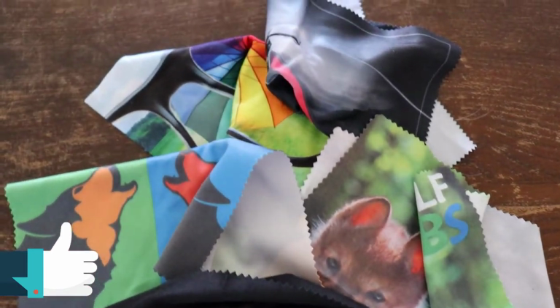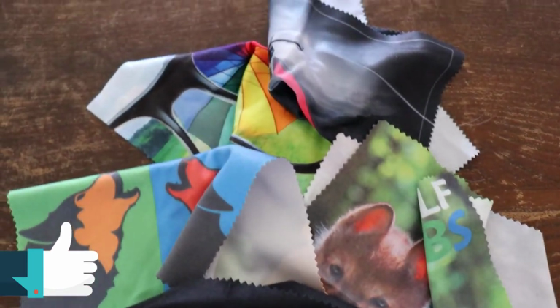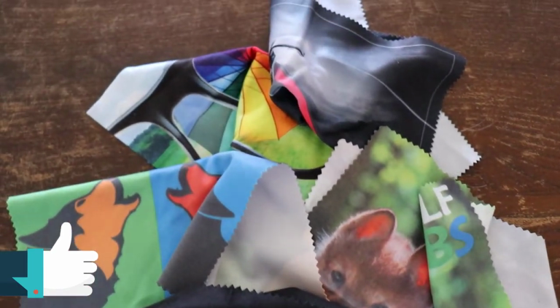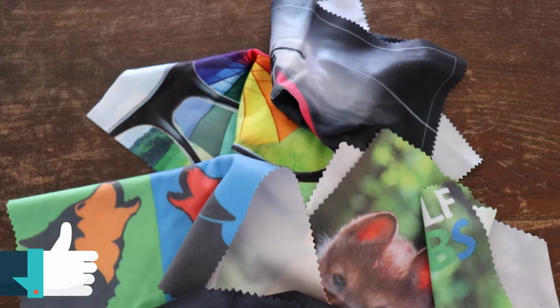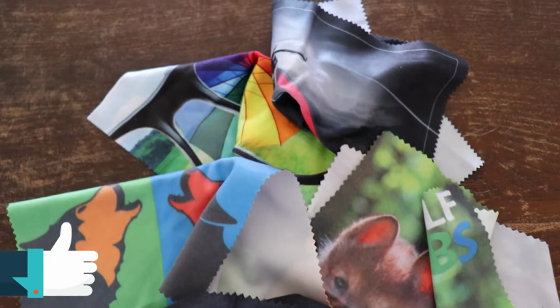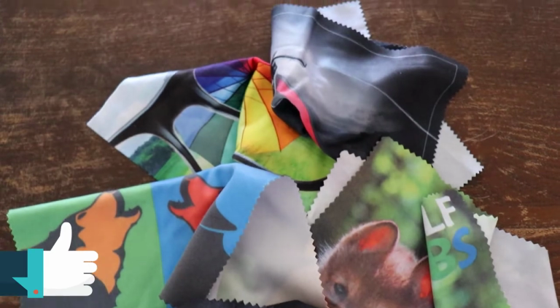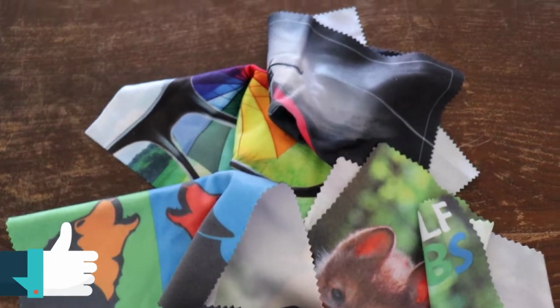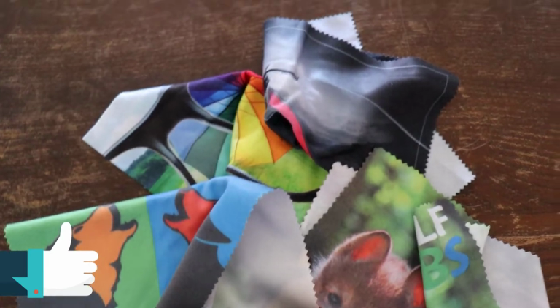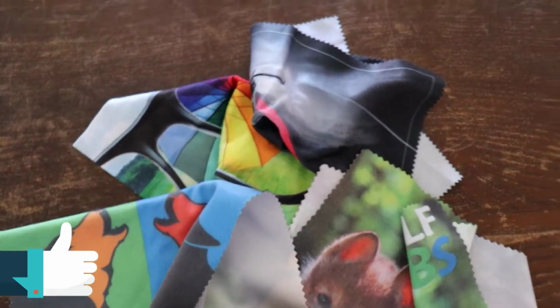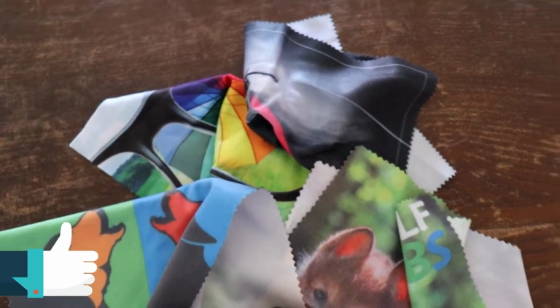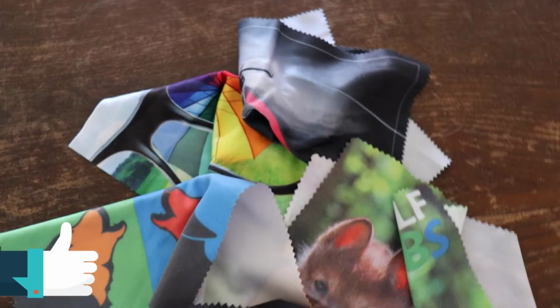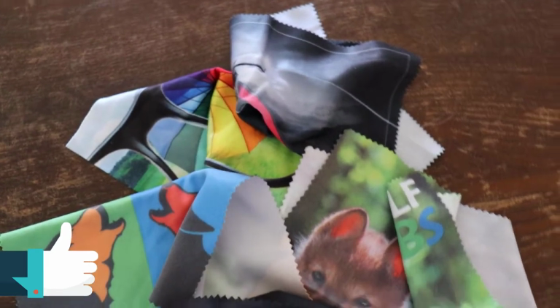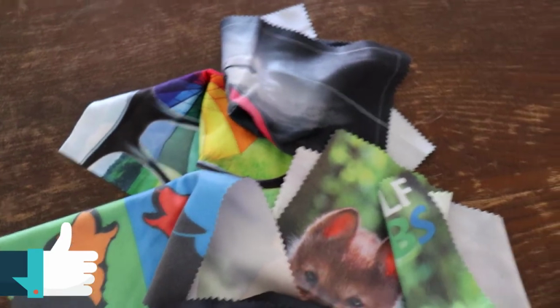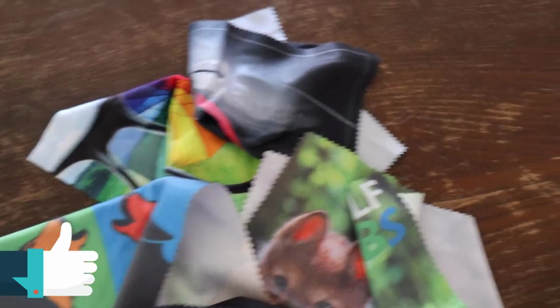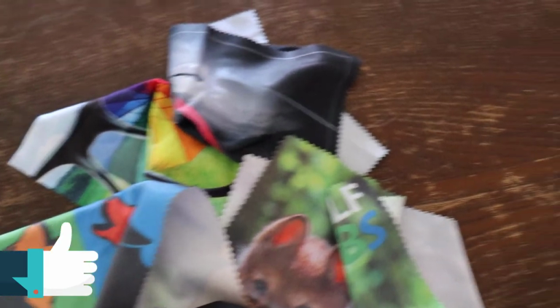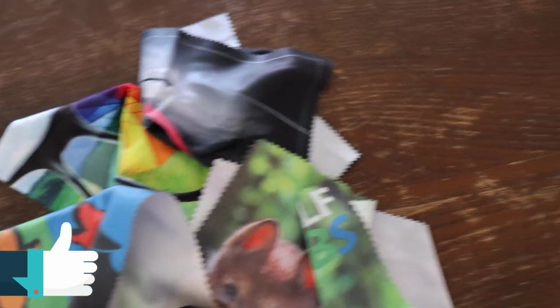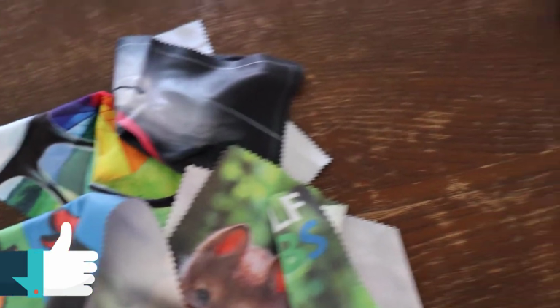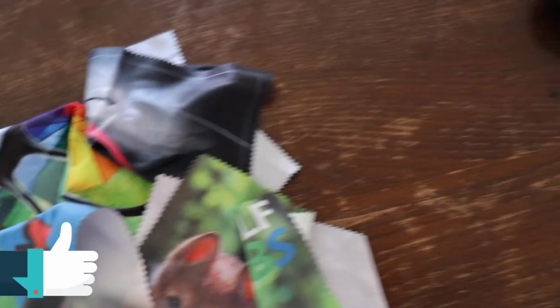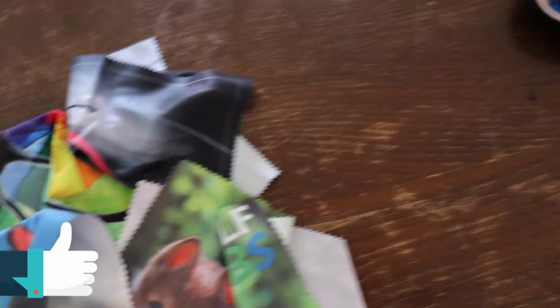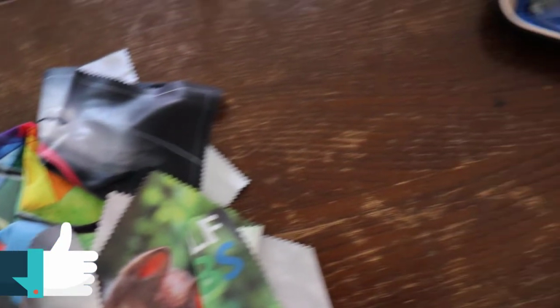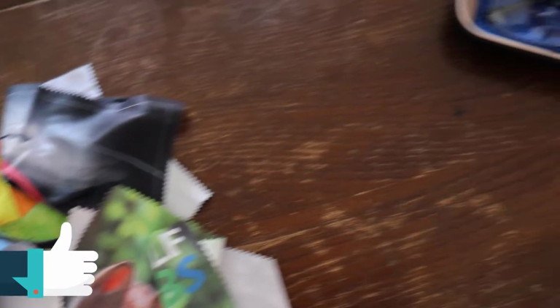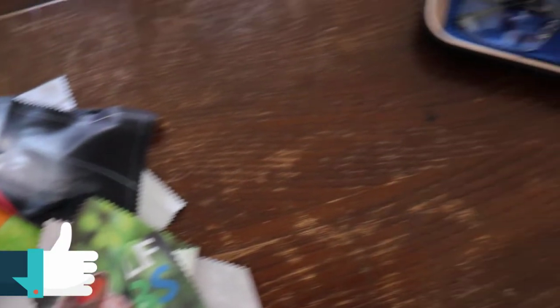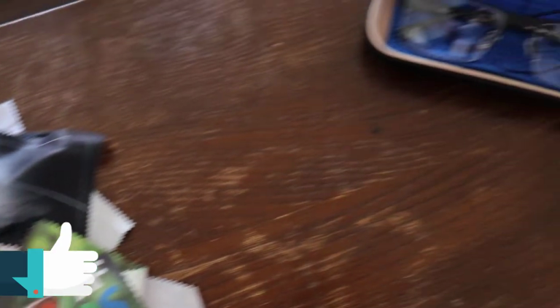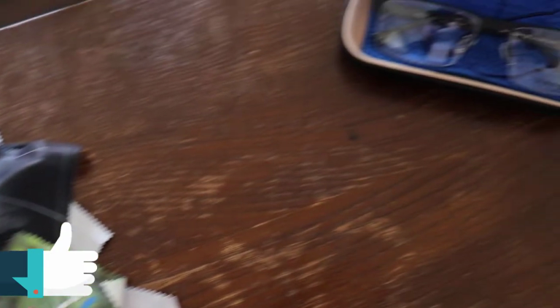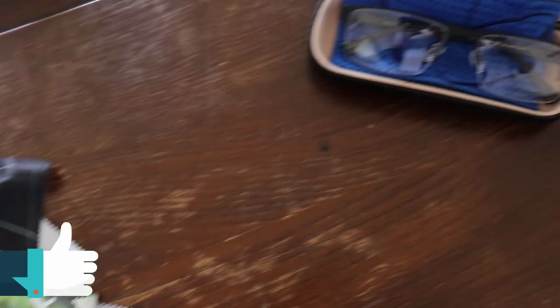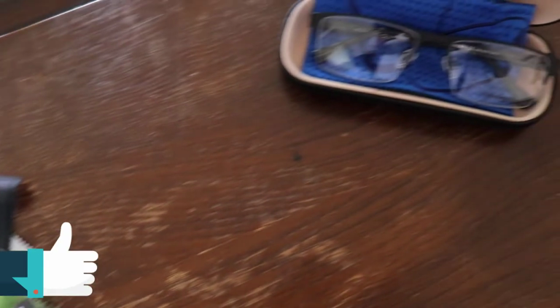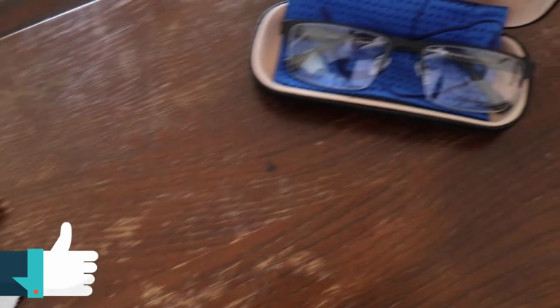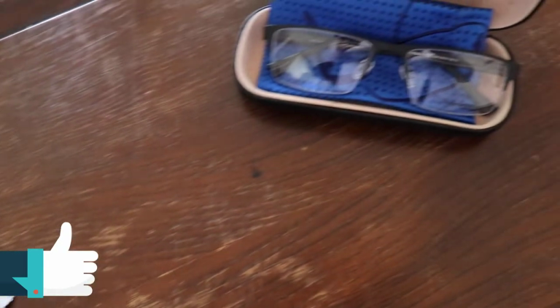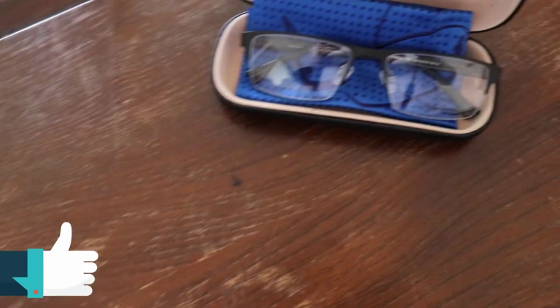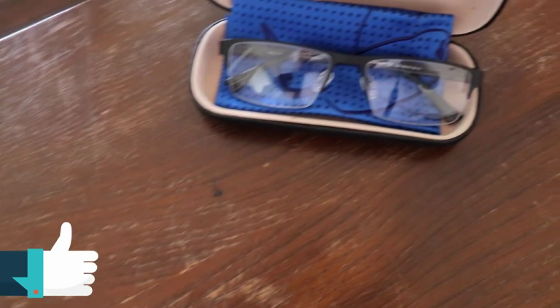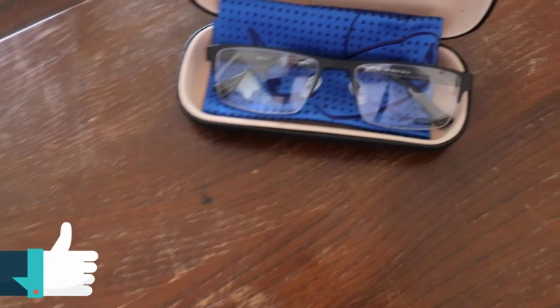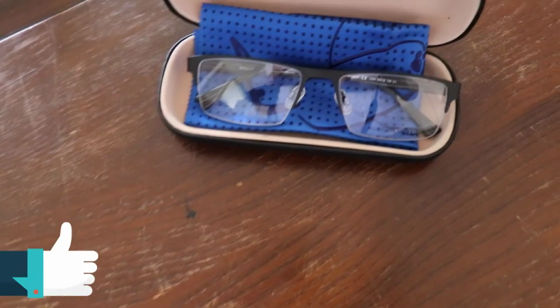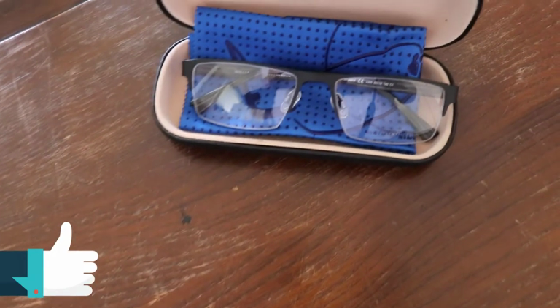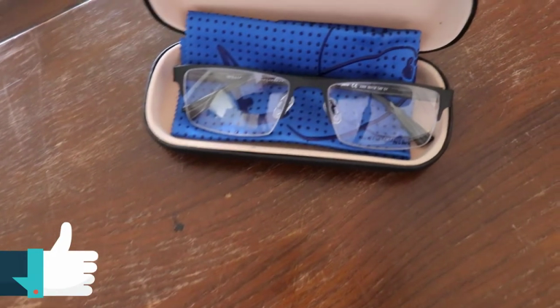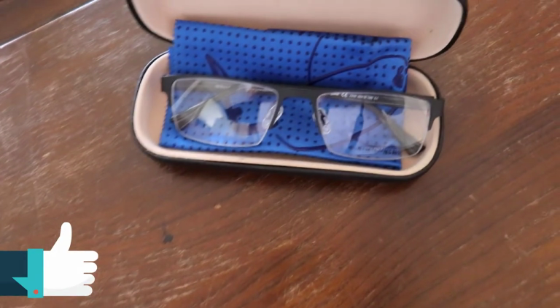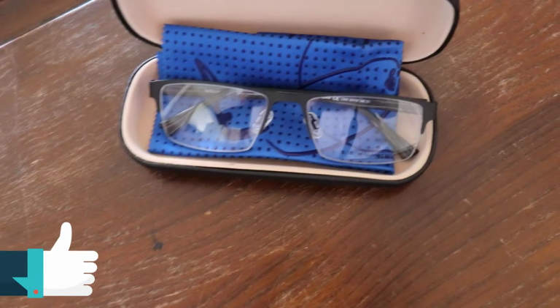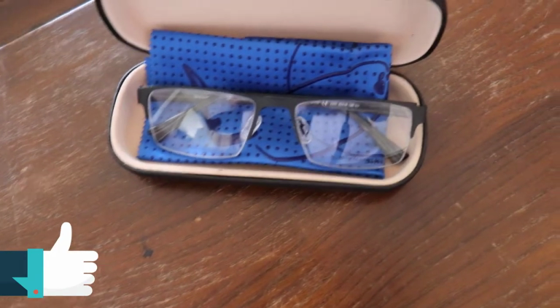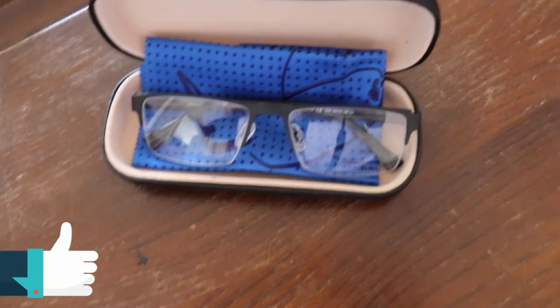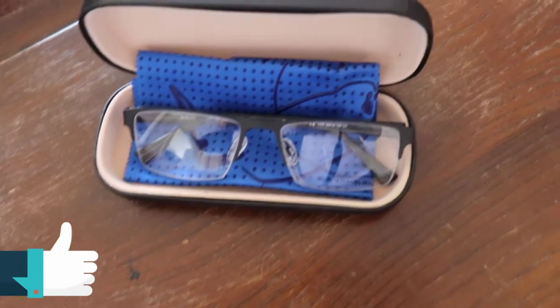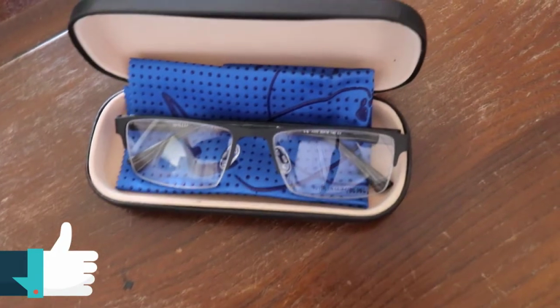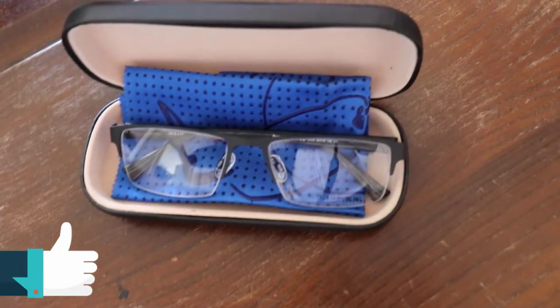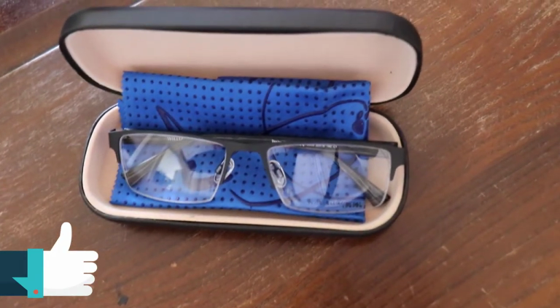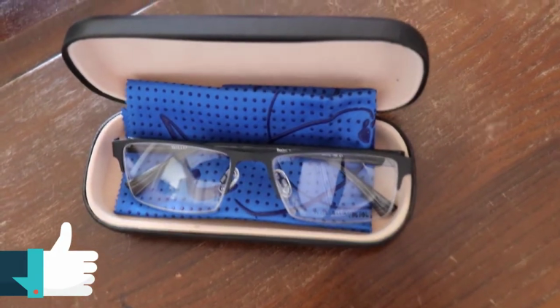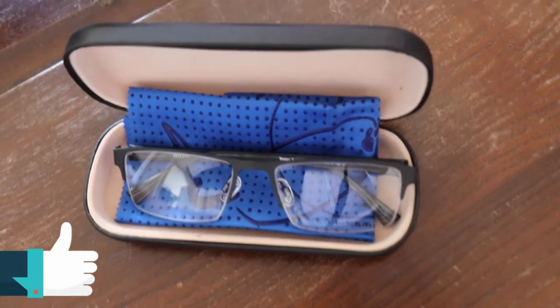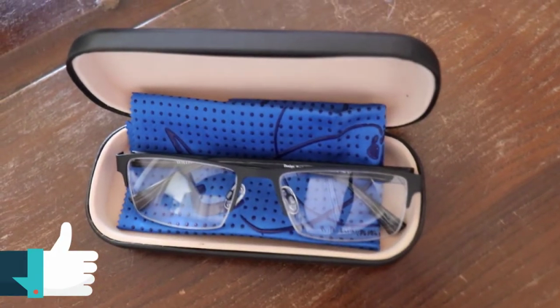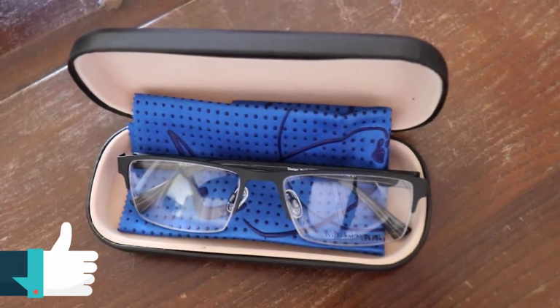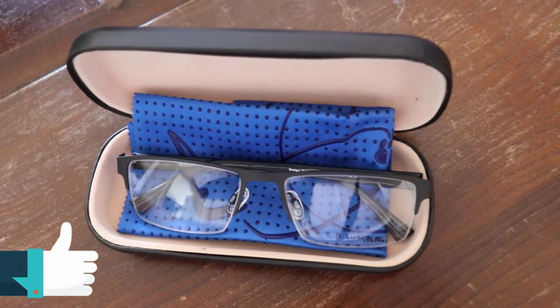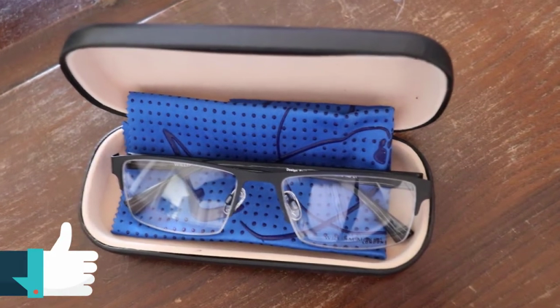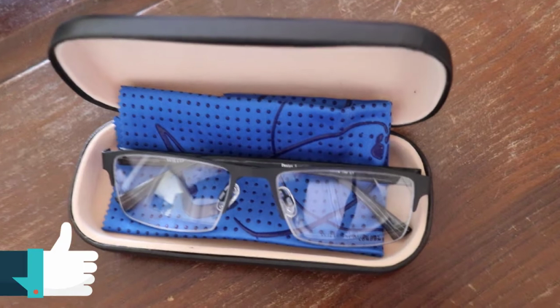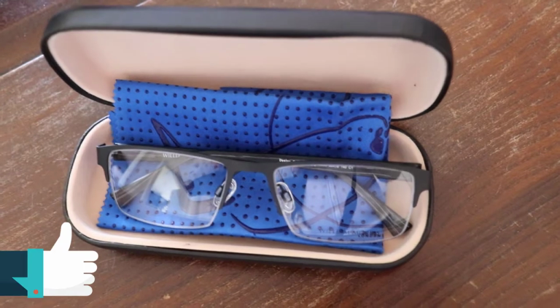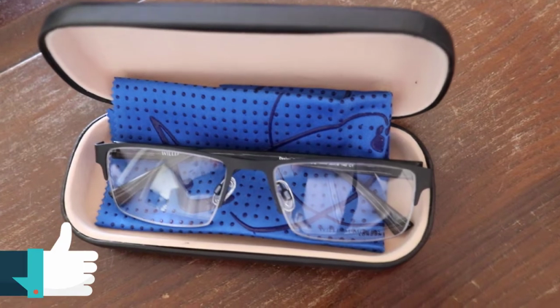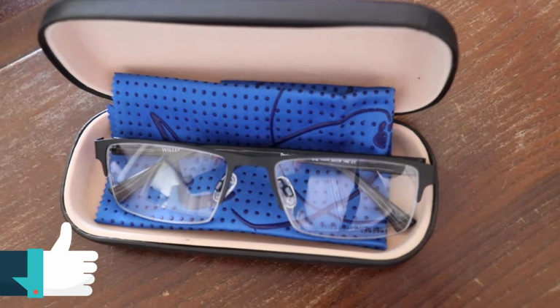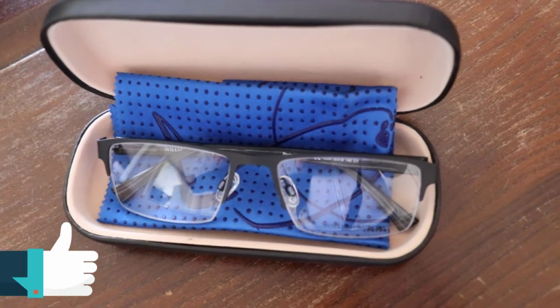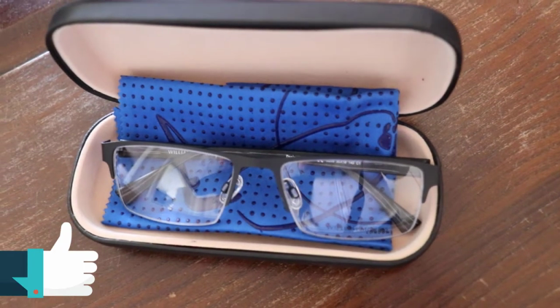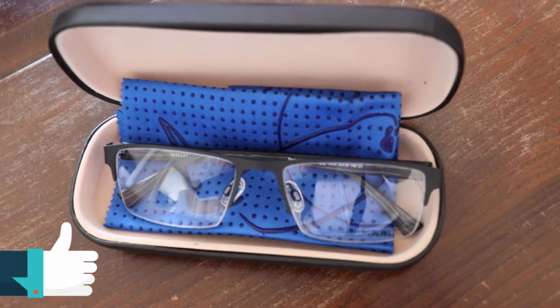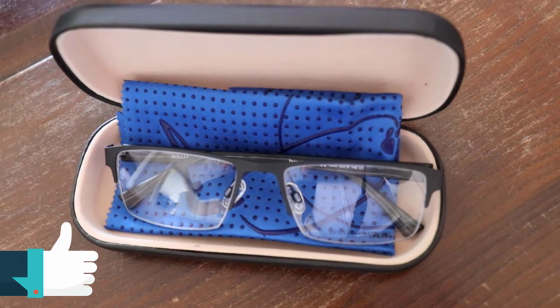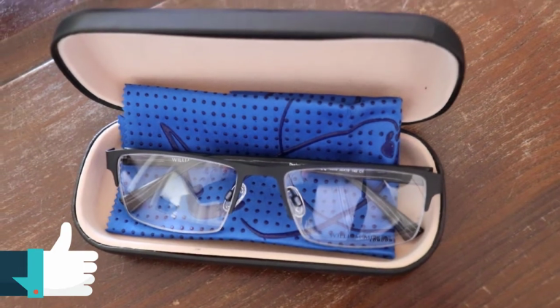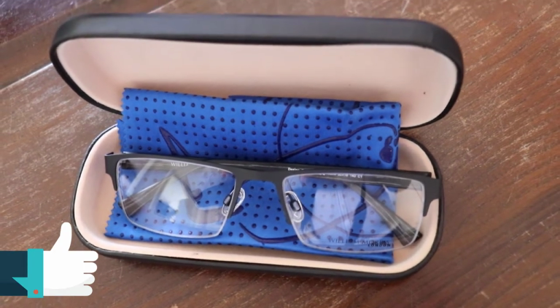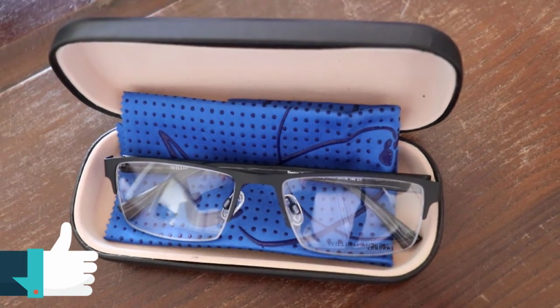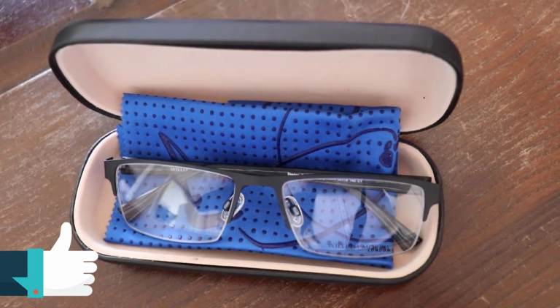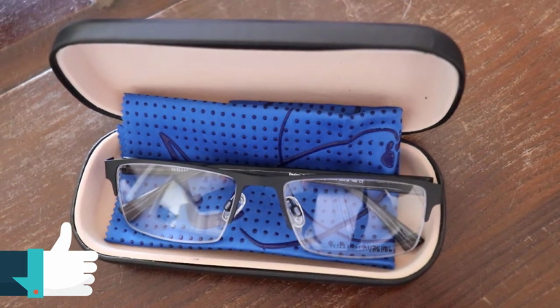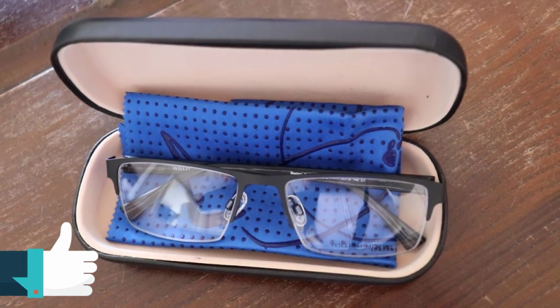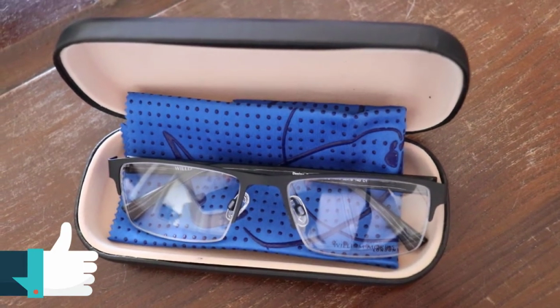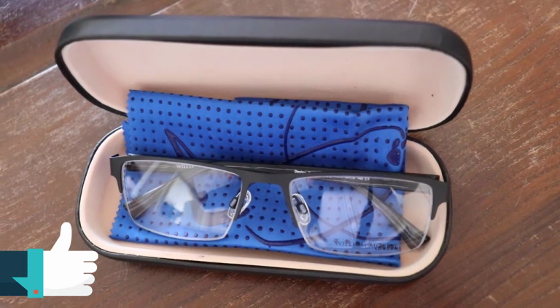You'll find a brand new one in your spectacles case, and we always have some on hand in our practice if you need a replacement one.